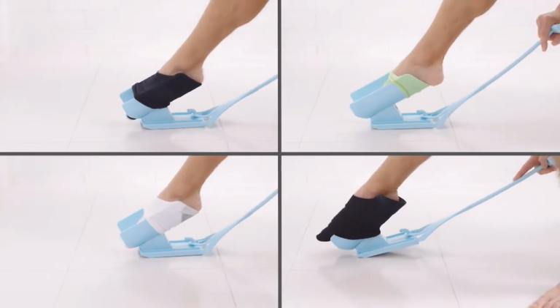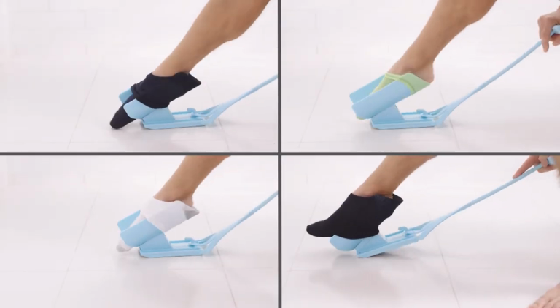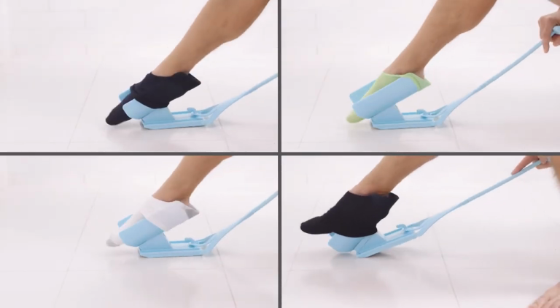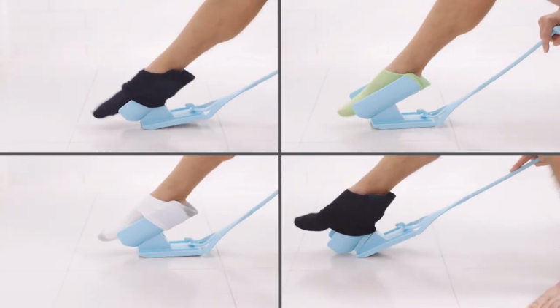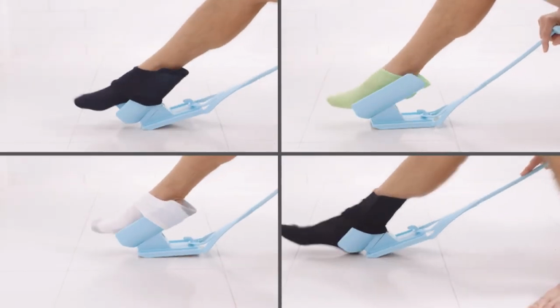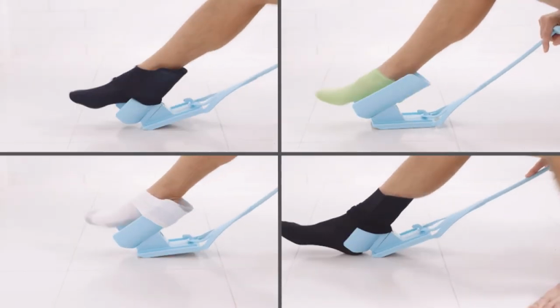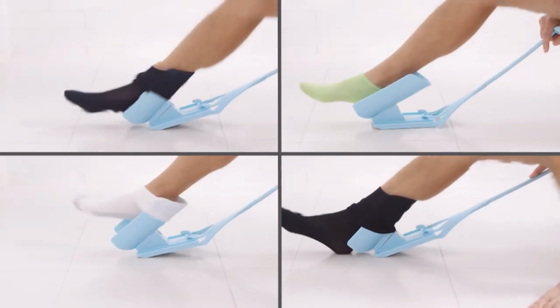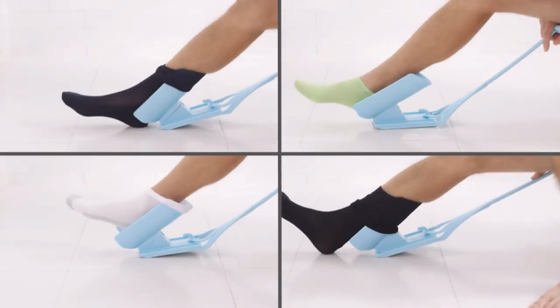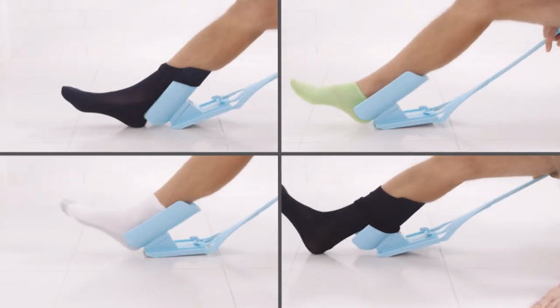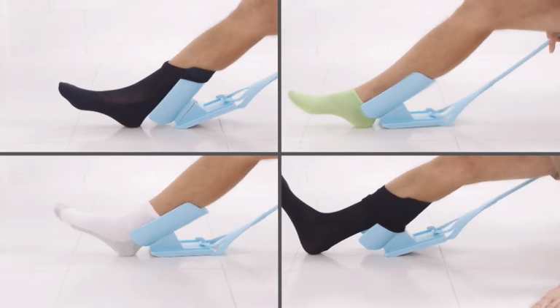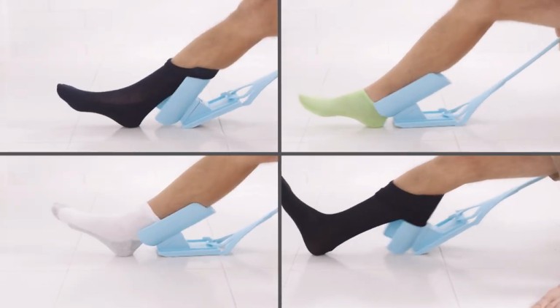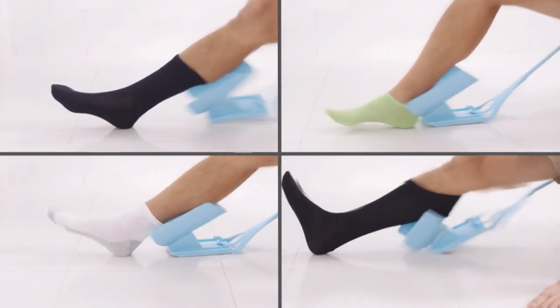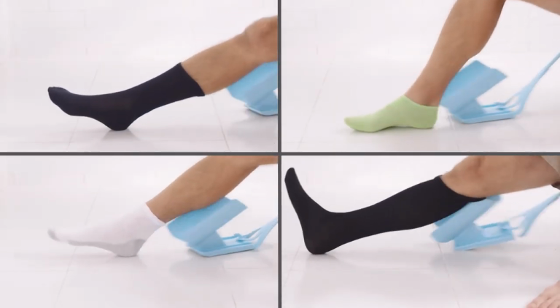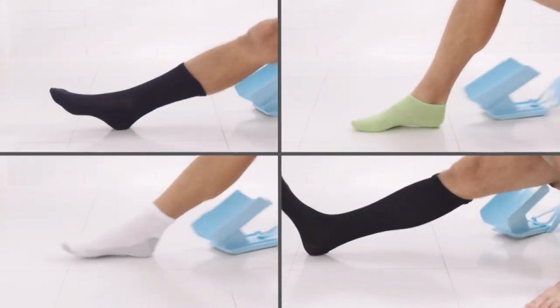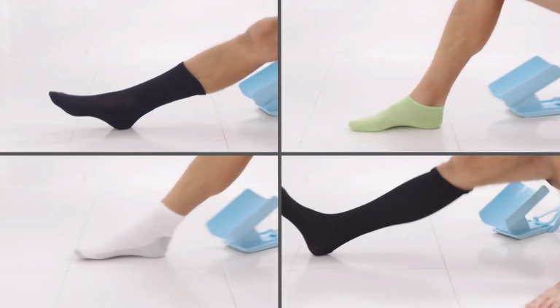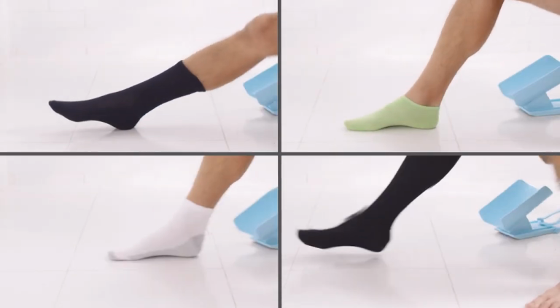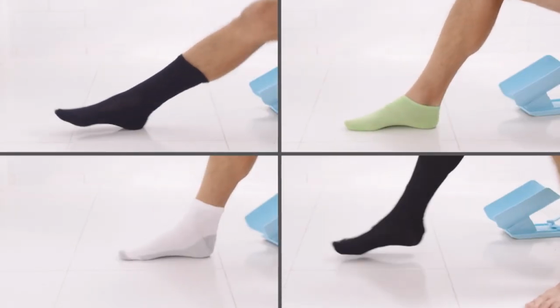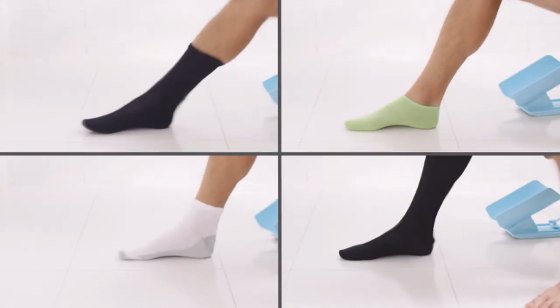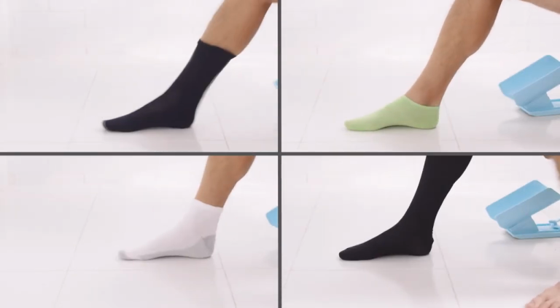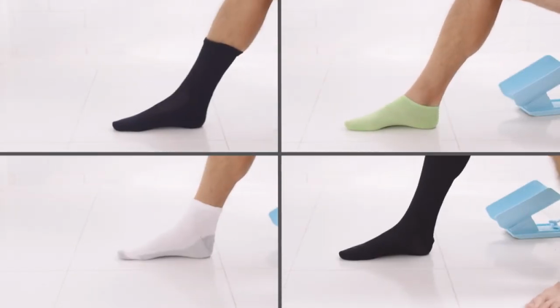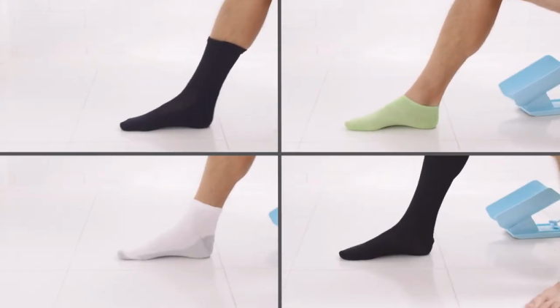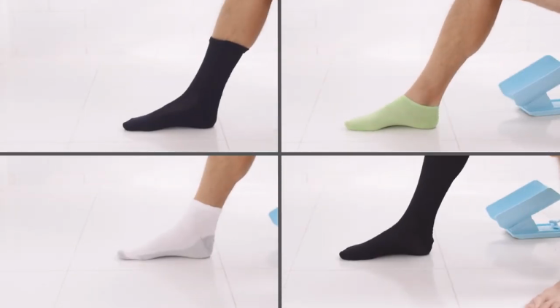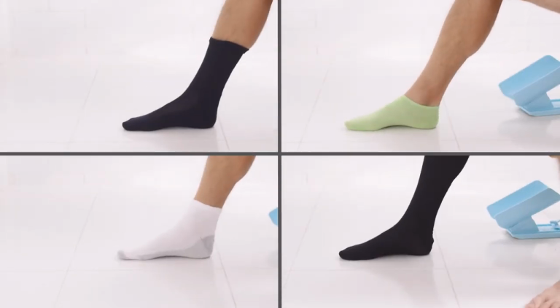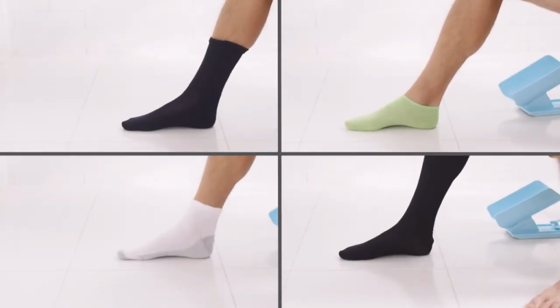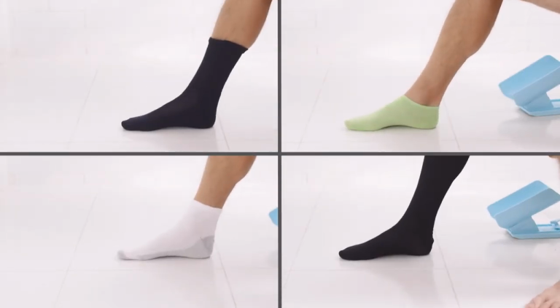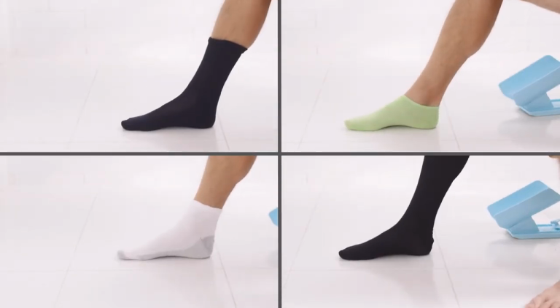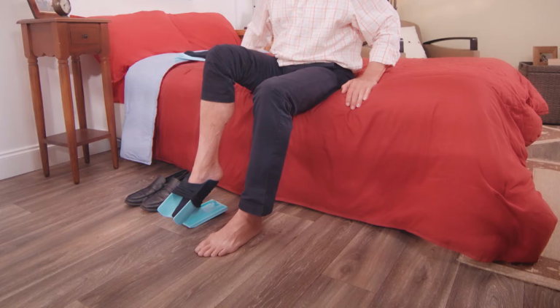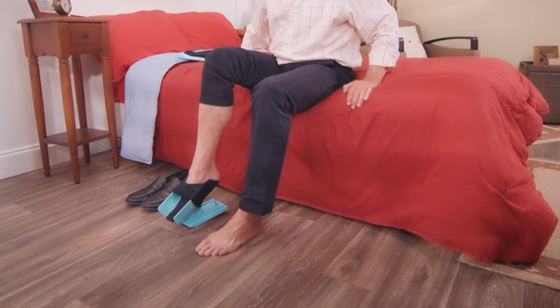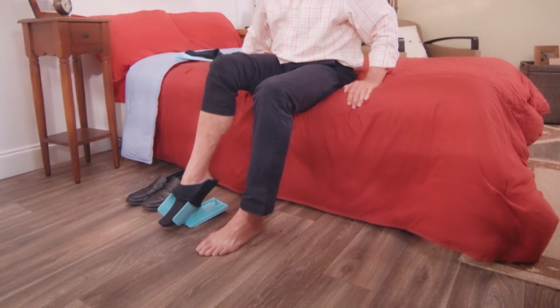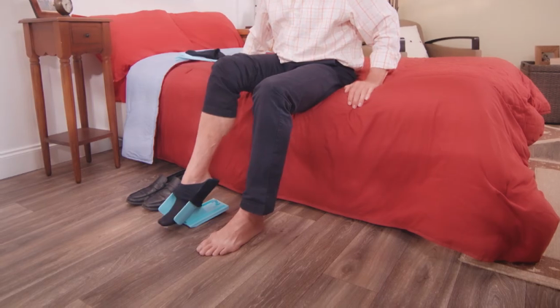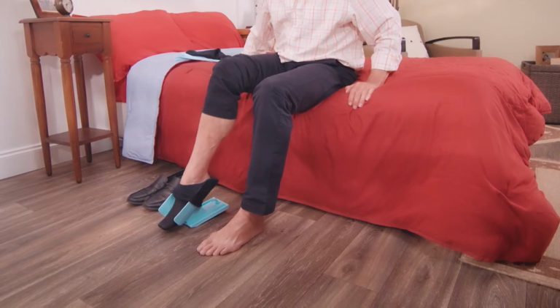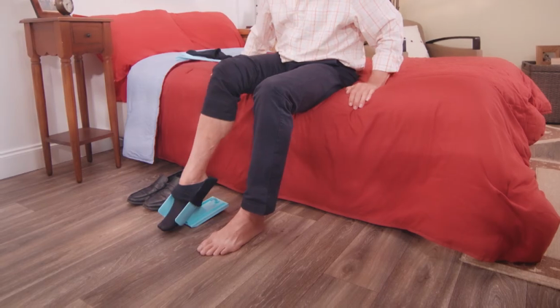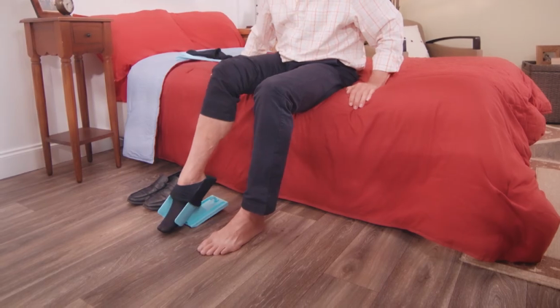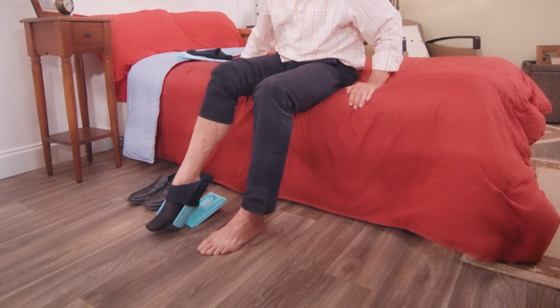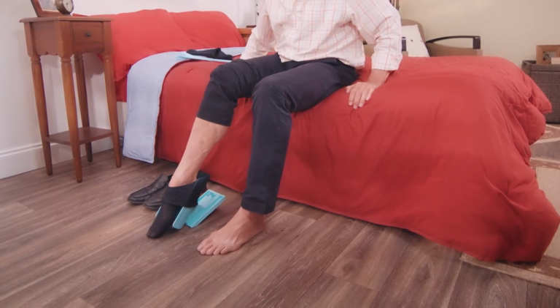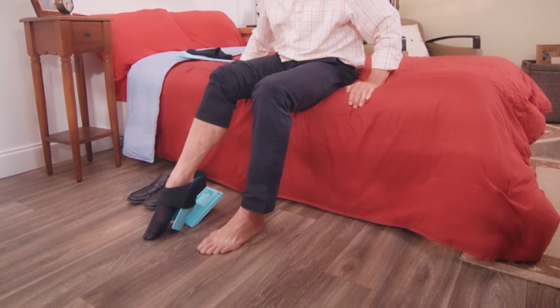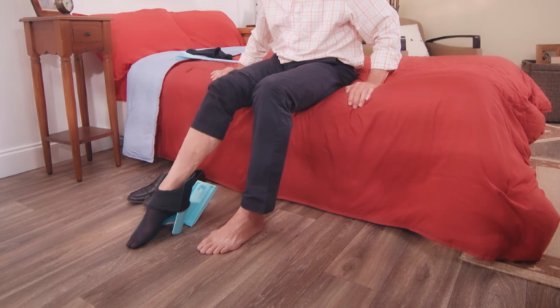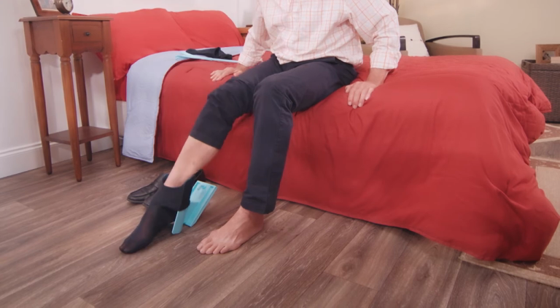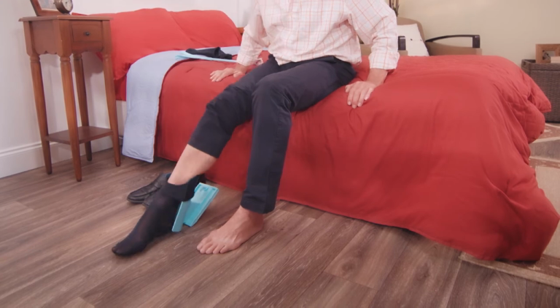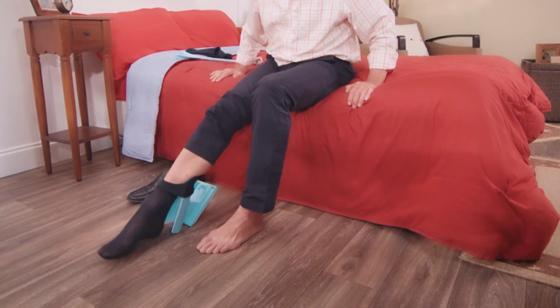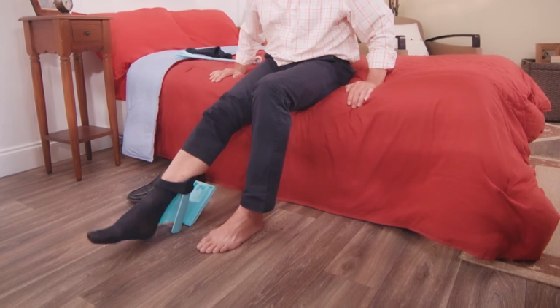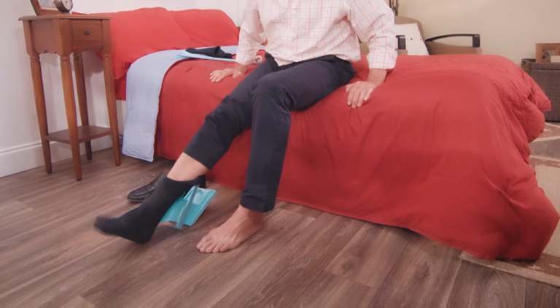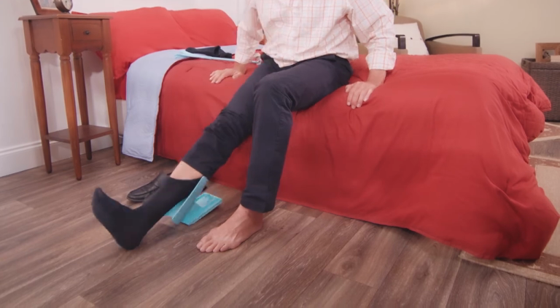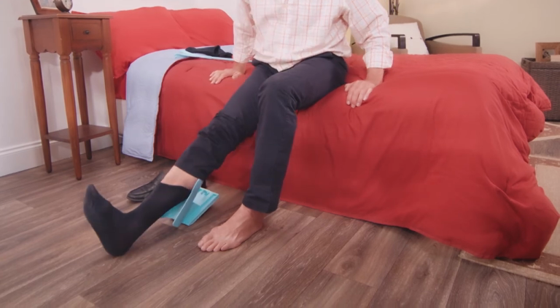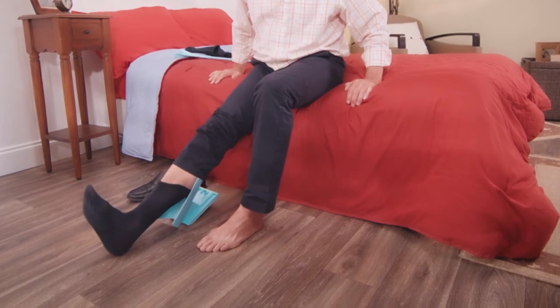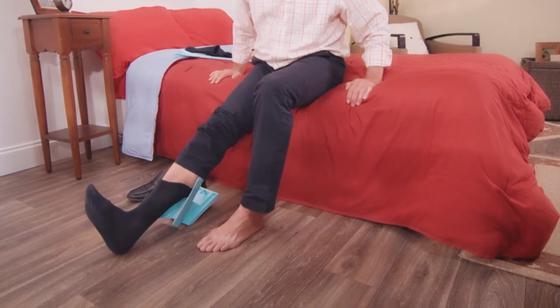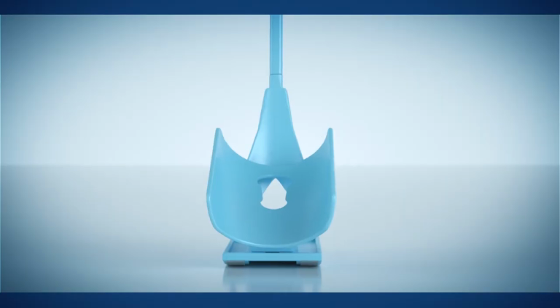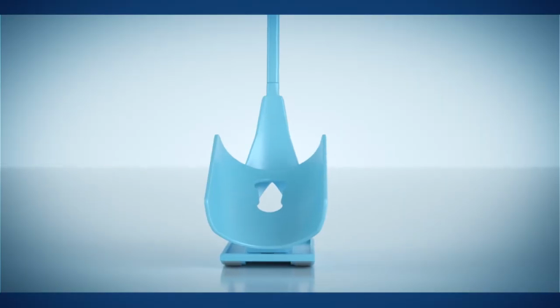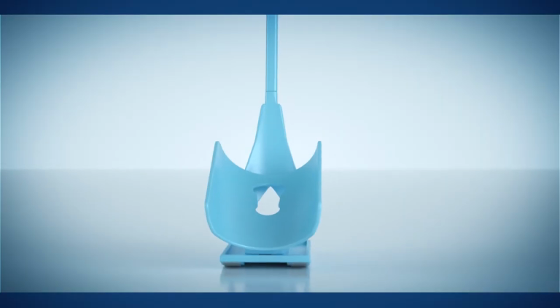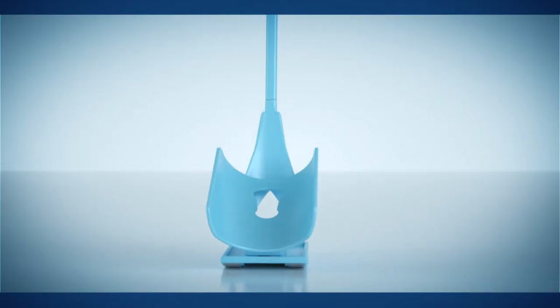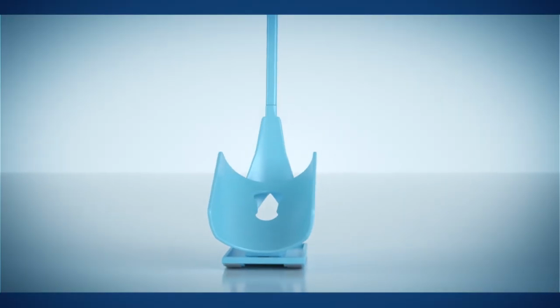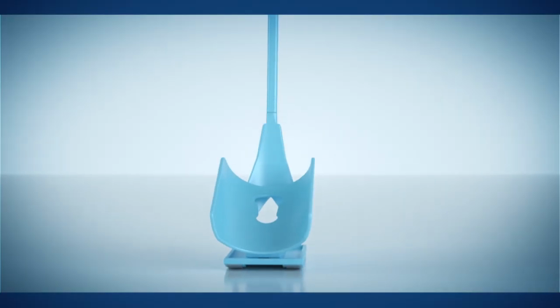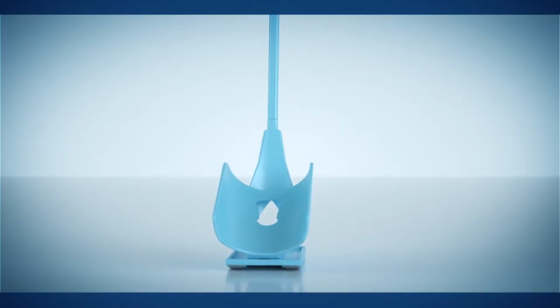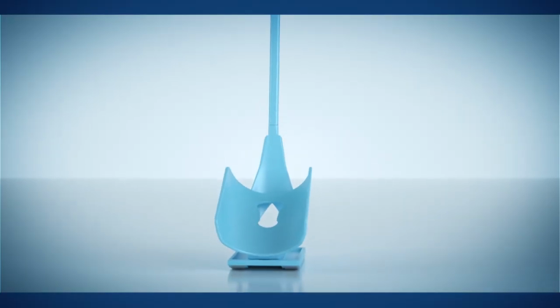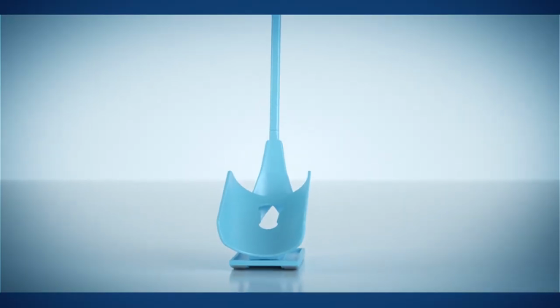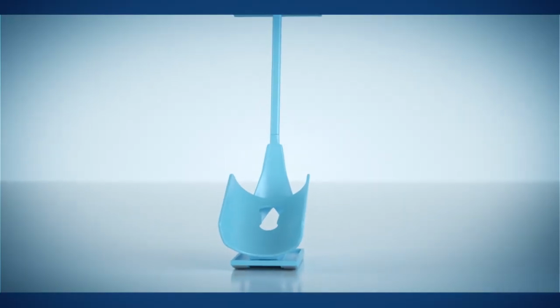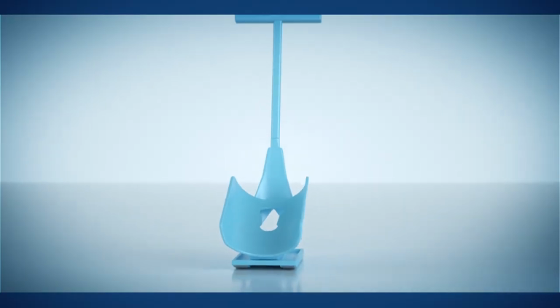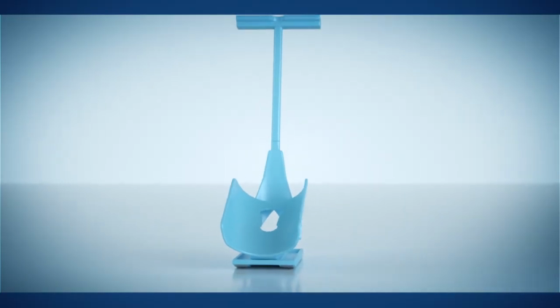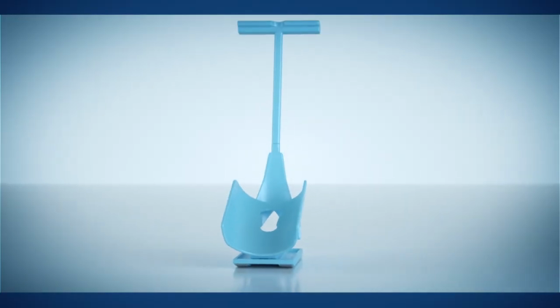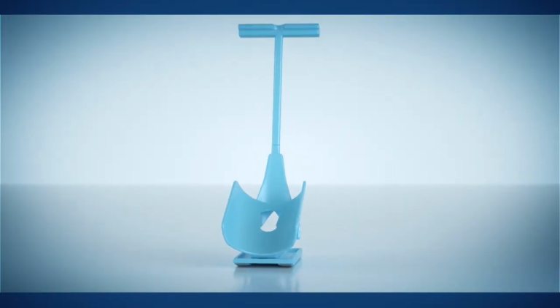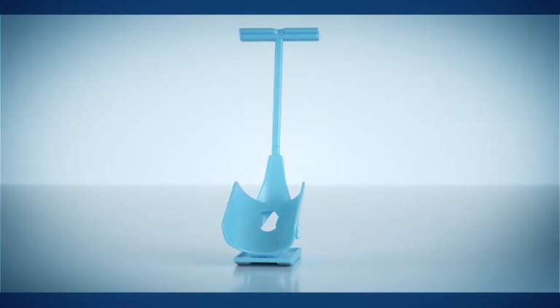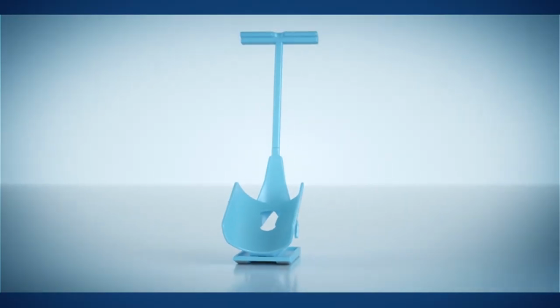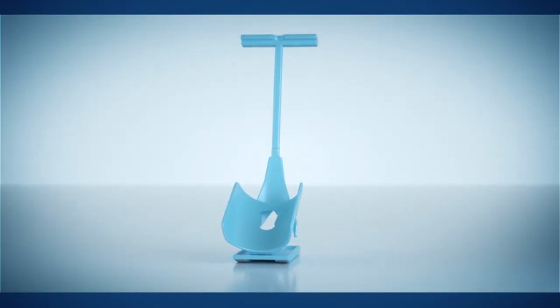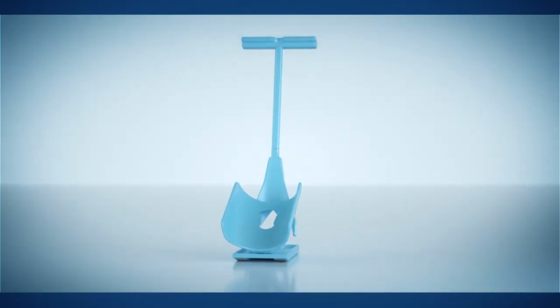Dress socks, casual, athletic, medical or compression can all be put on without frustration. Take yours to the checkout now.